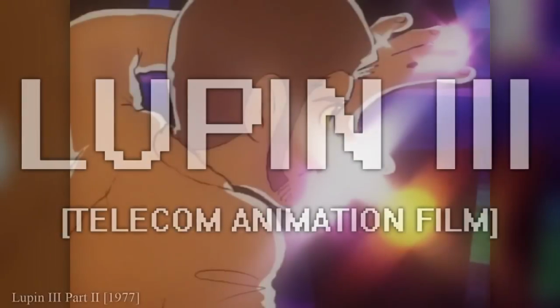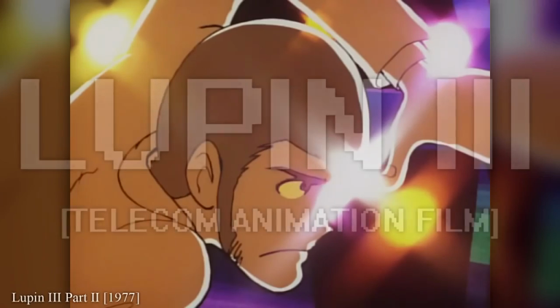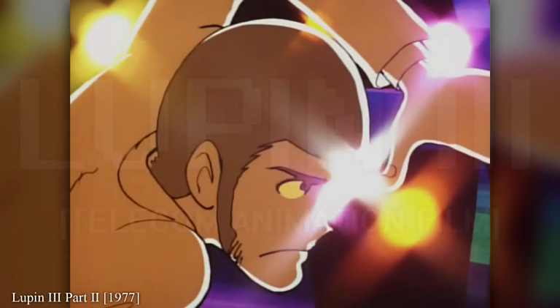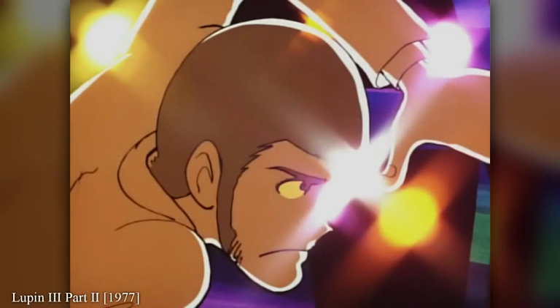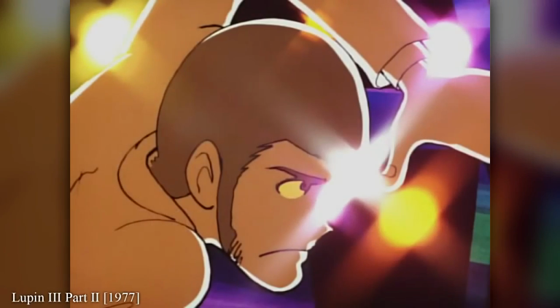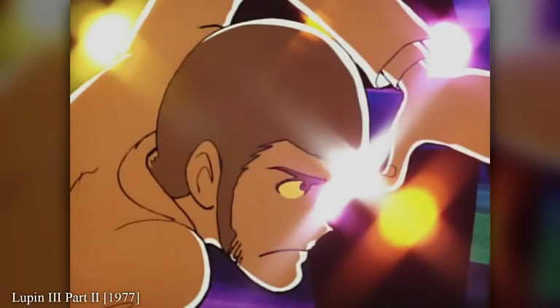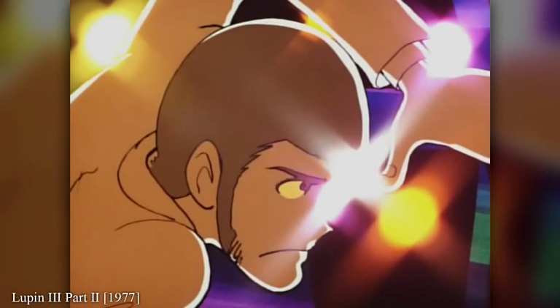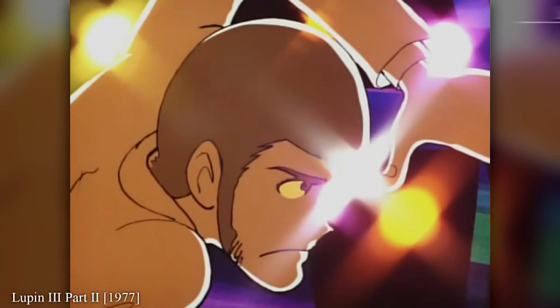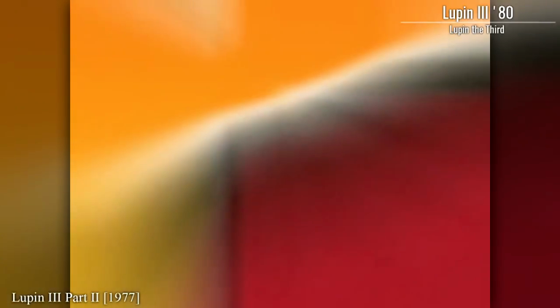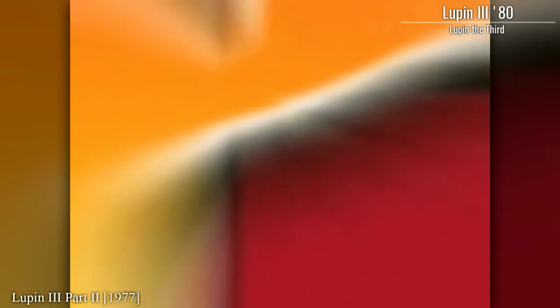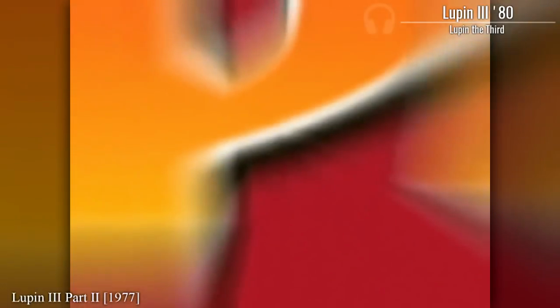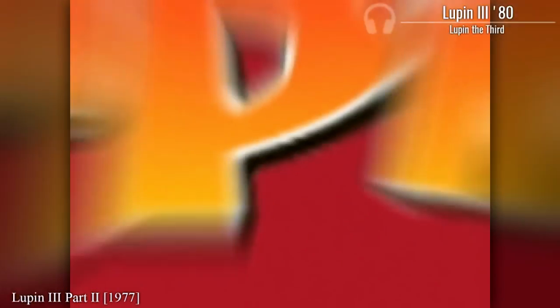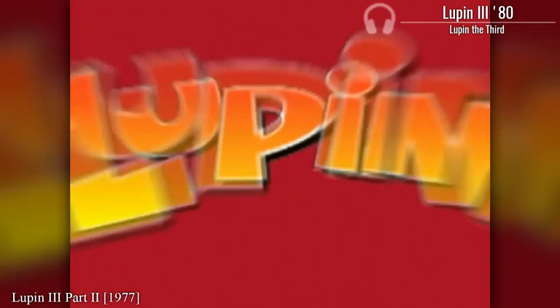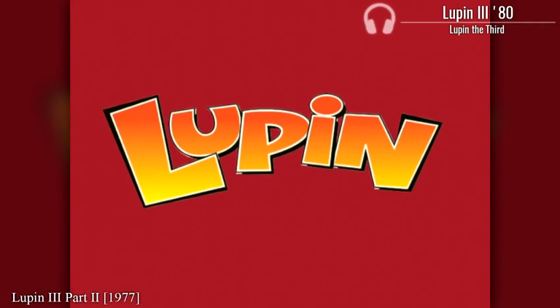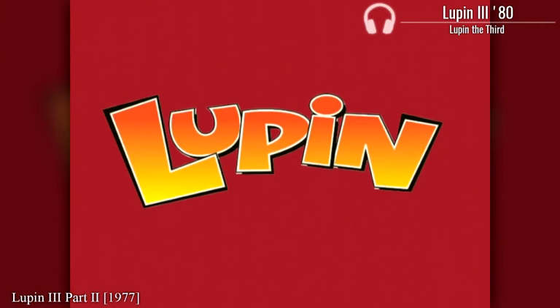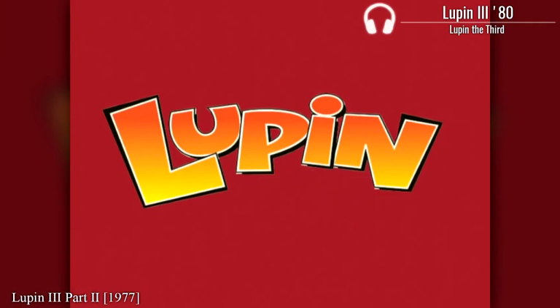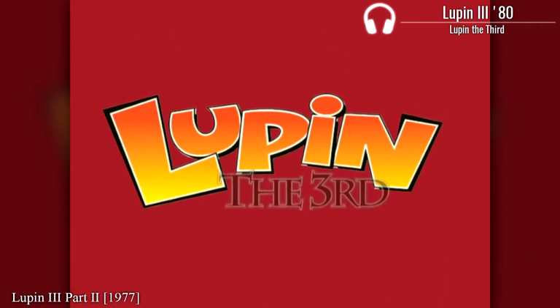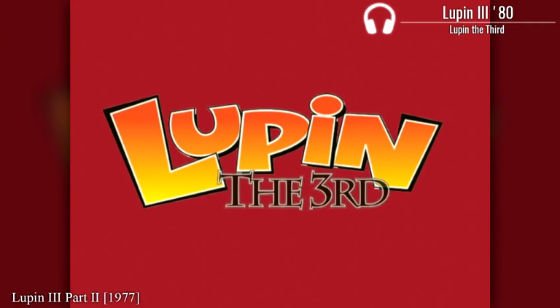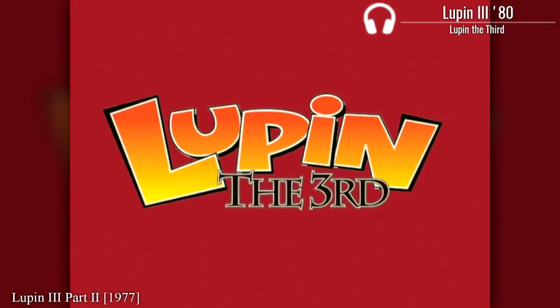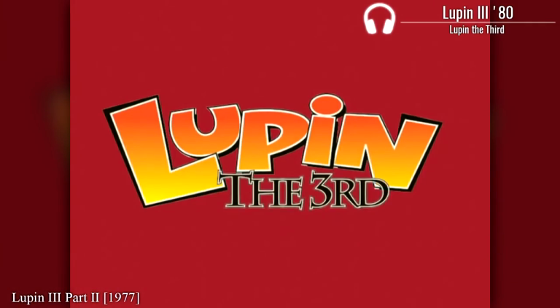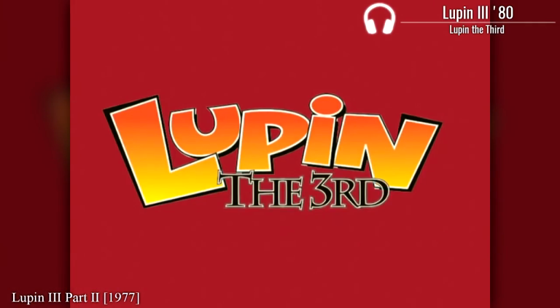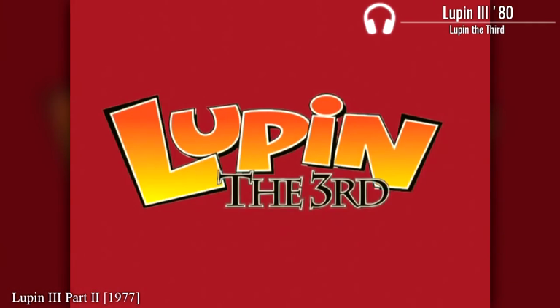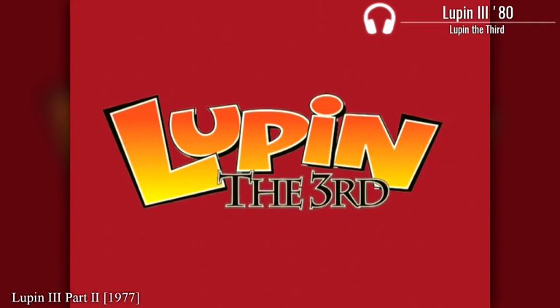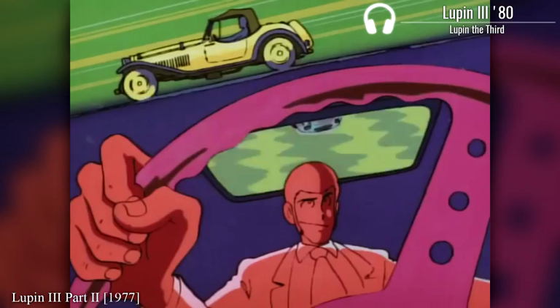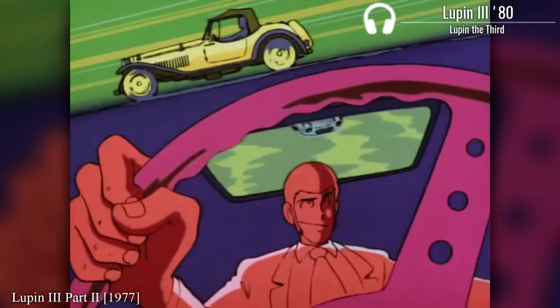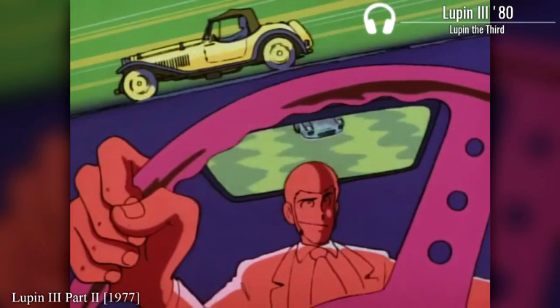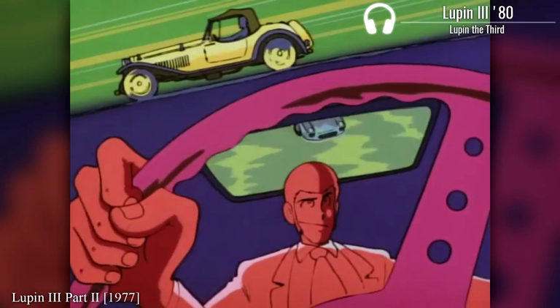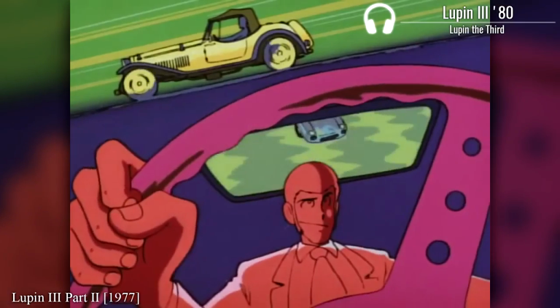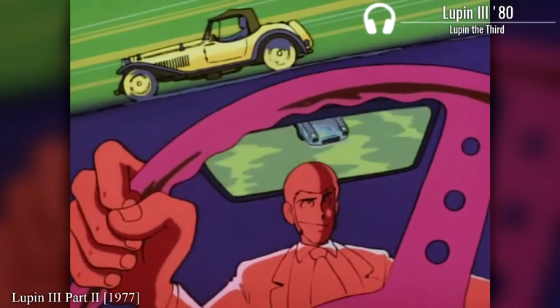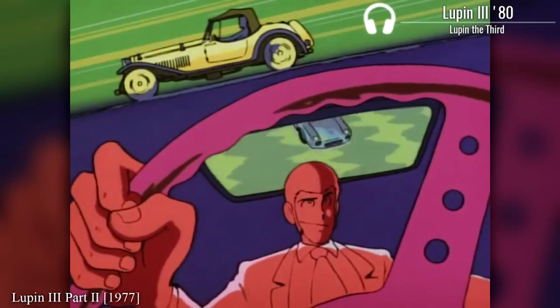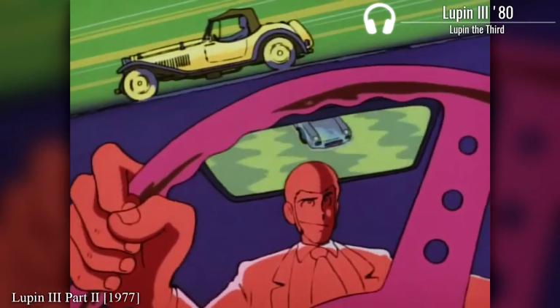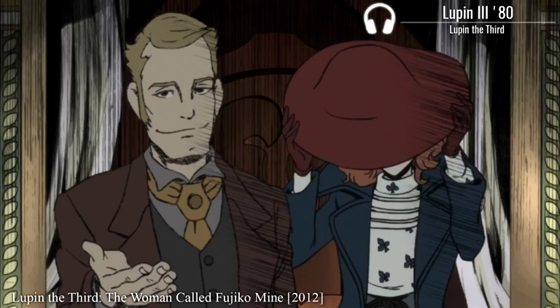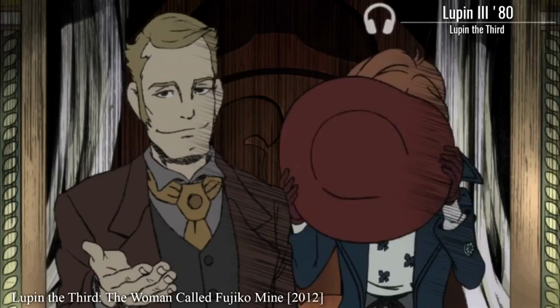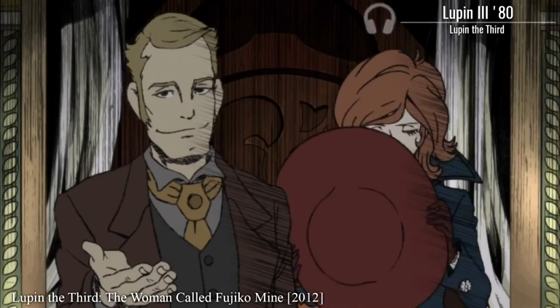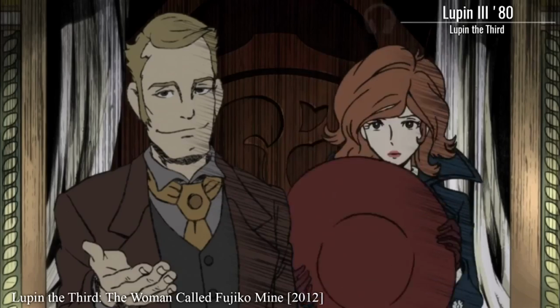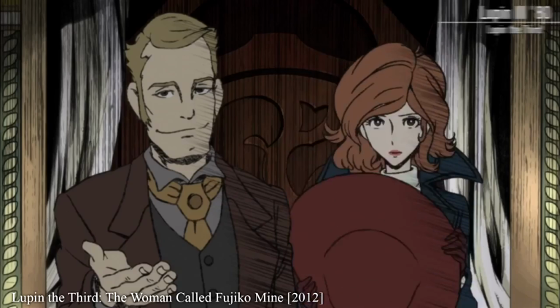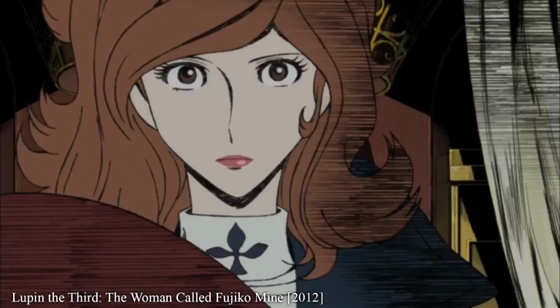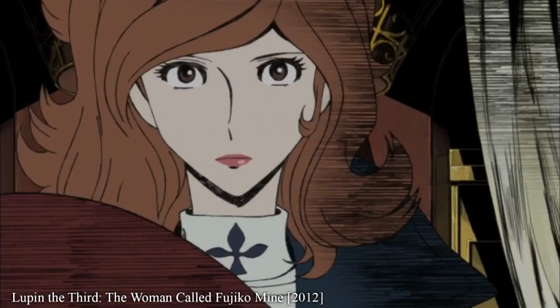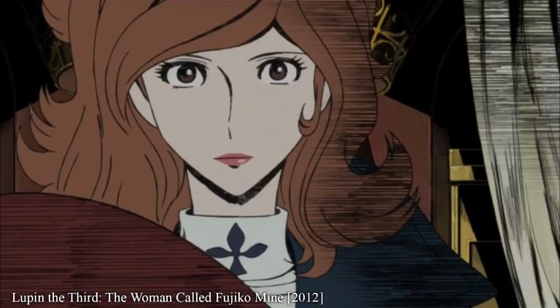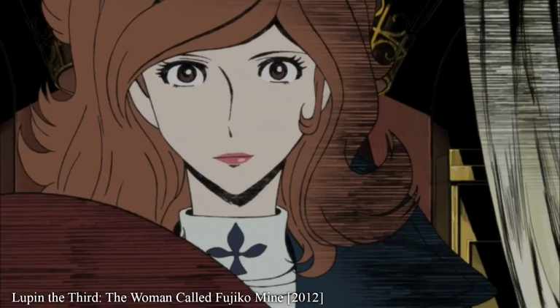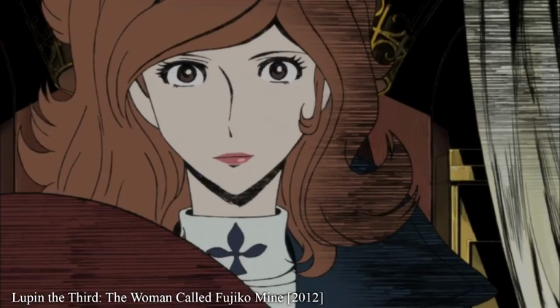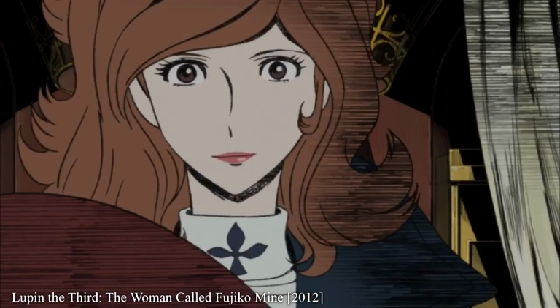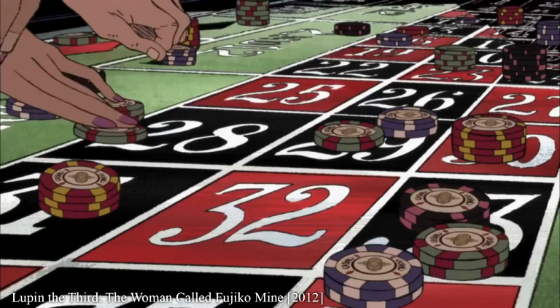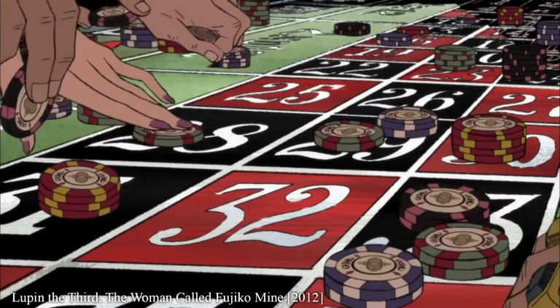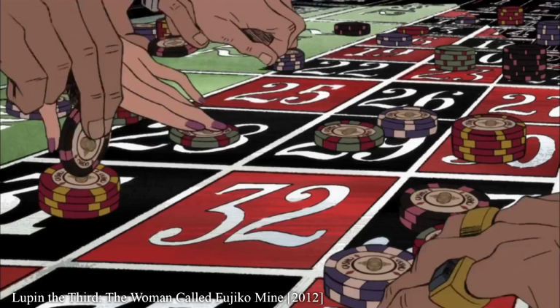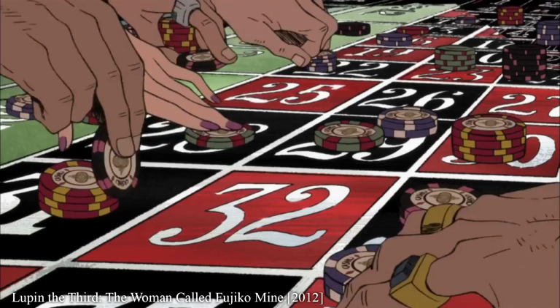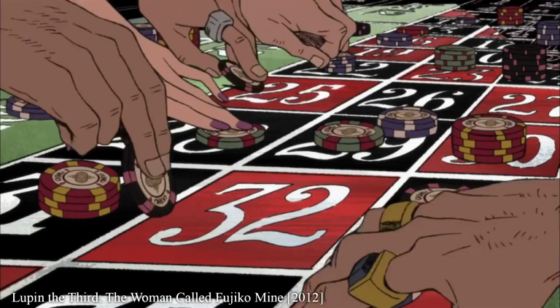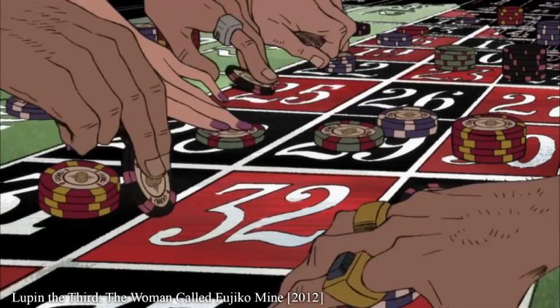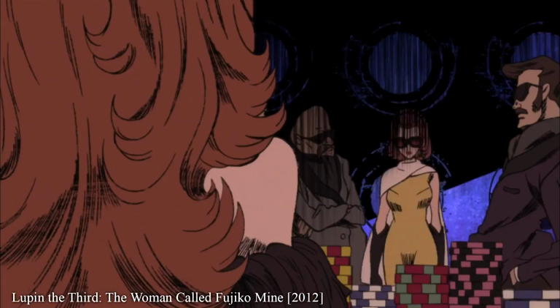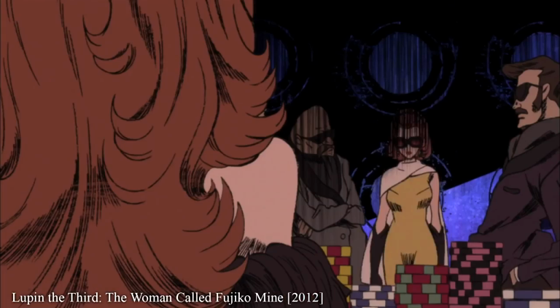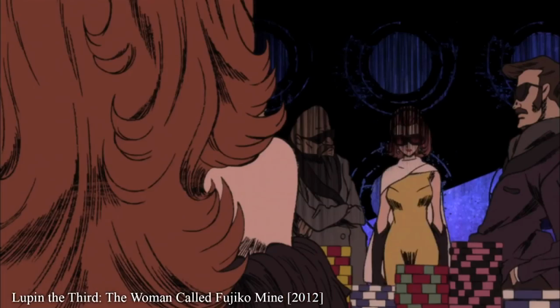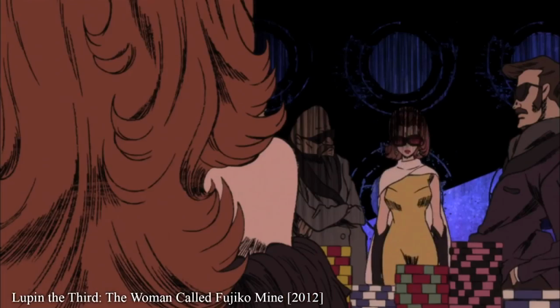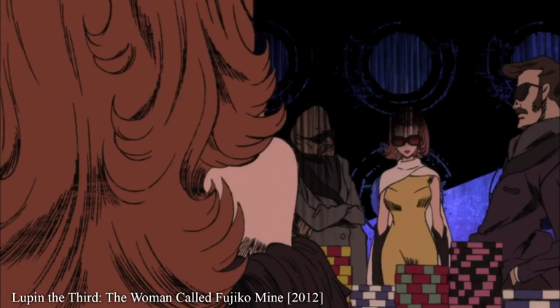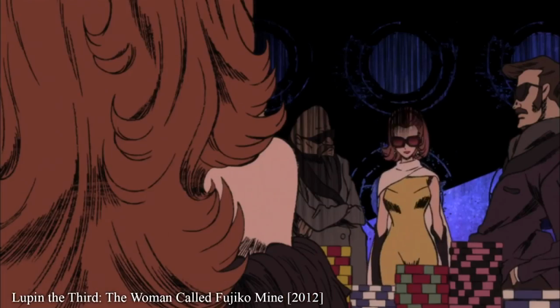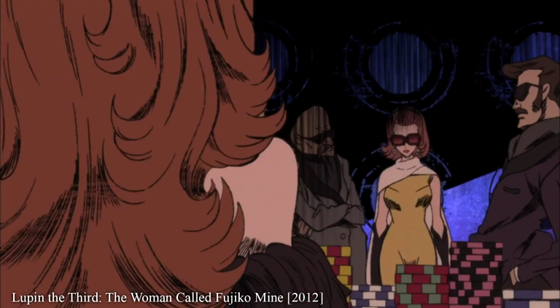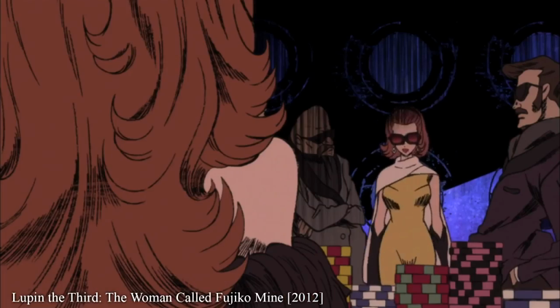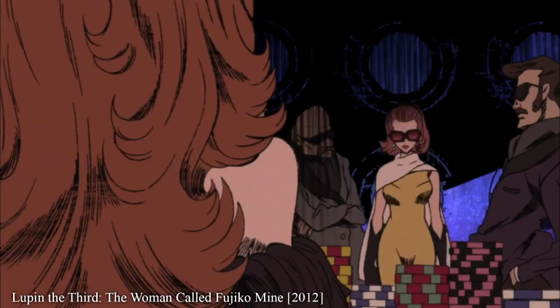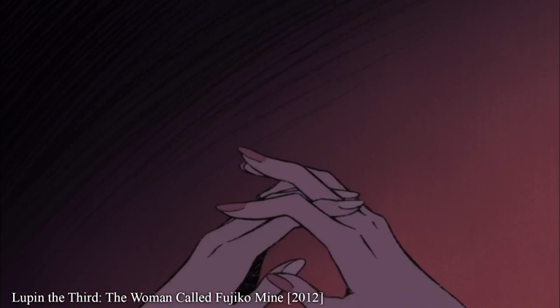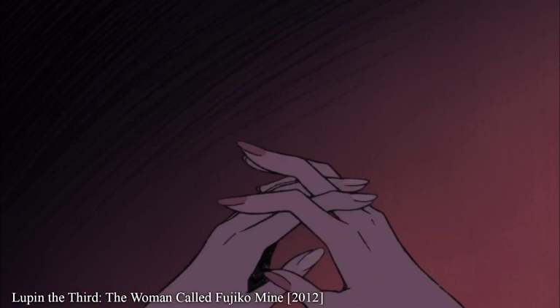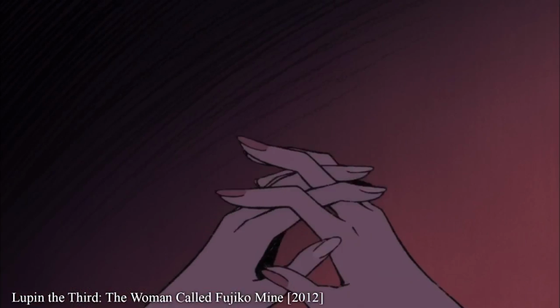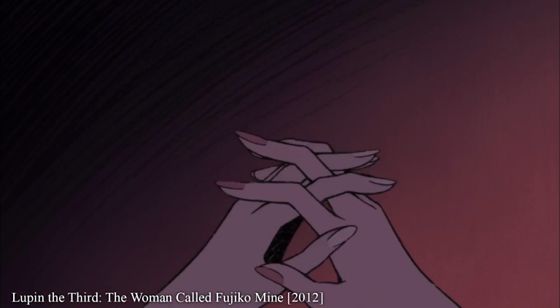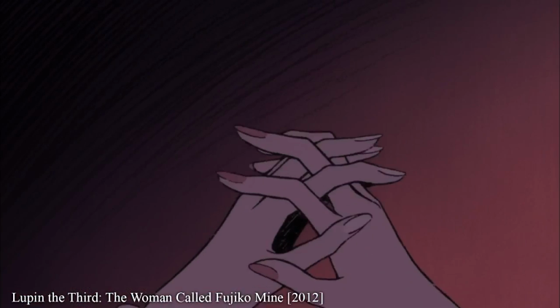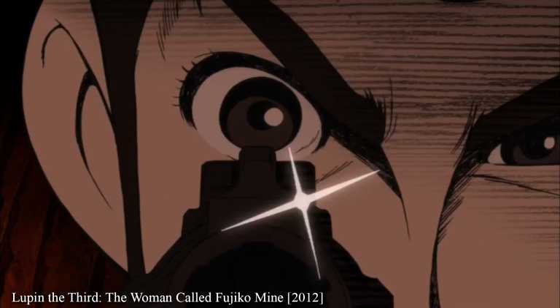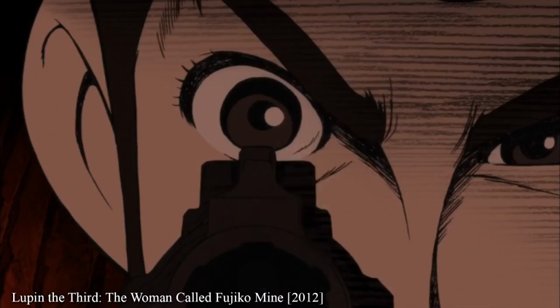It's Lupin the 3rd. Lupin's in it. Fujiko Mine's in it. What other reason could you possibly need?